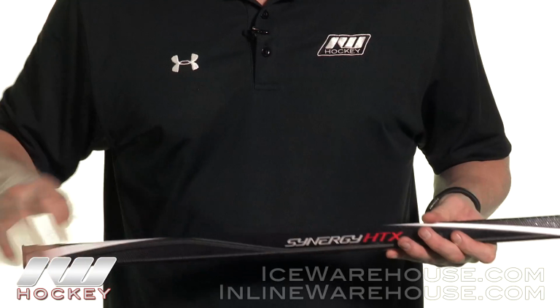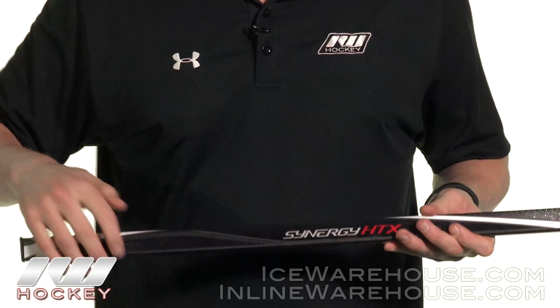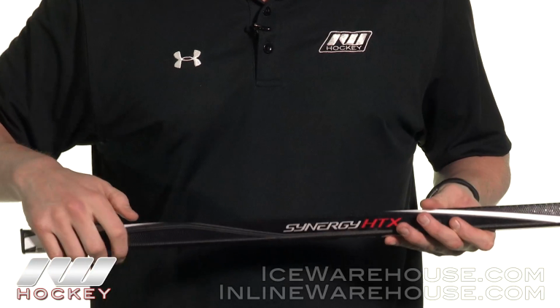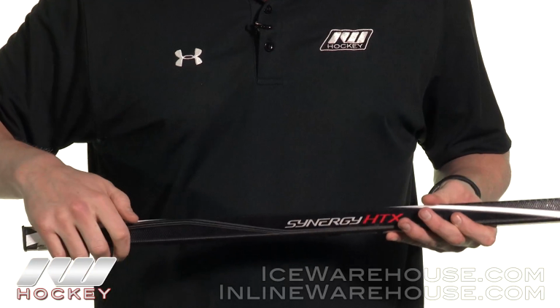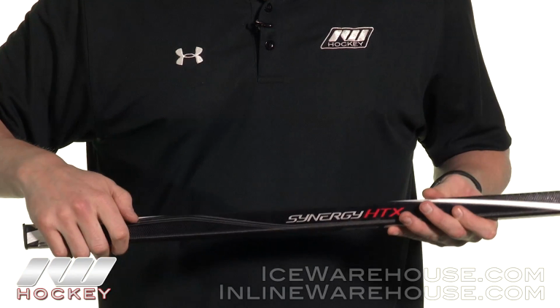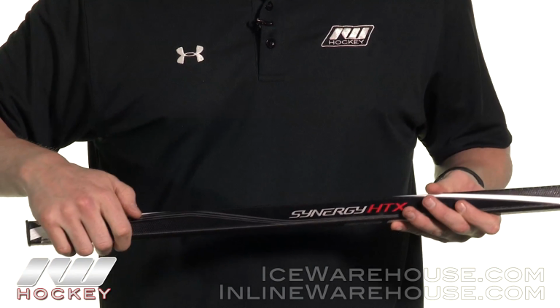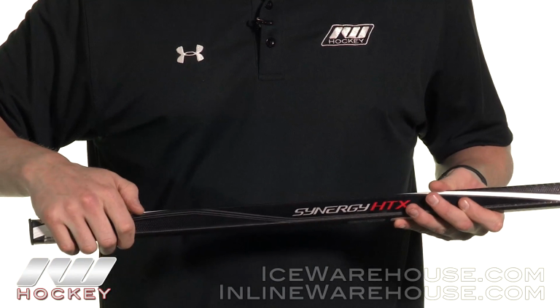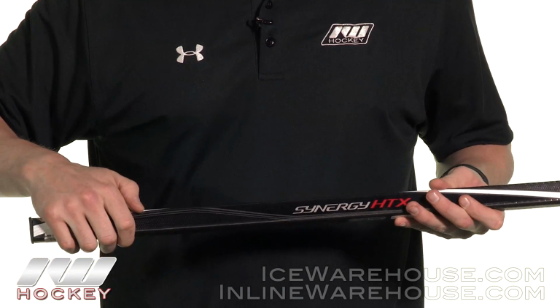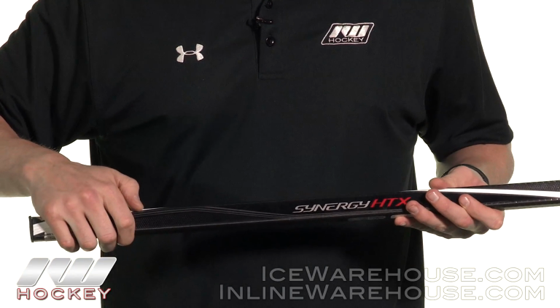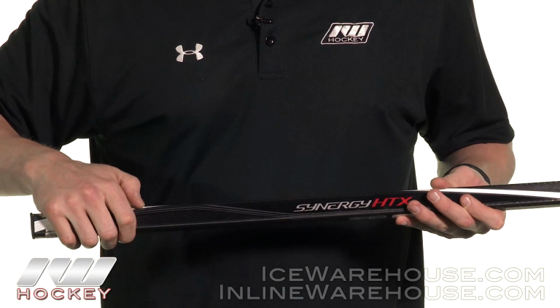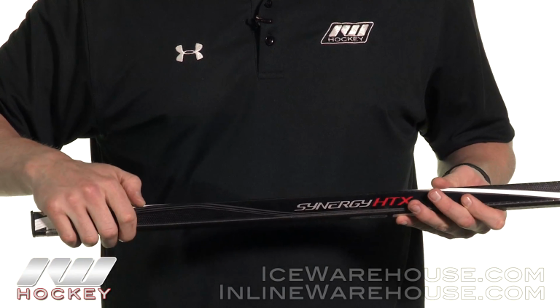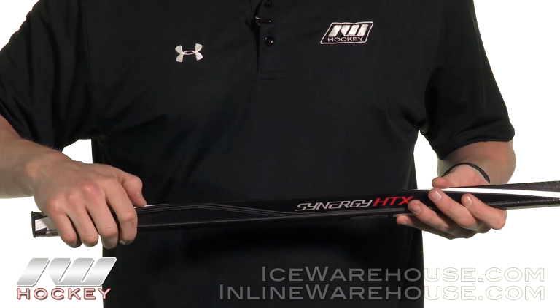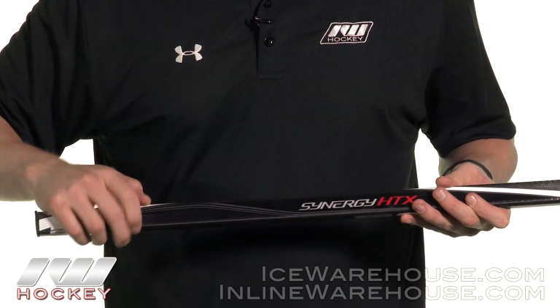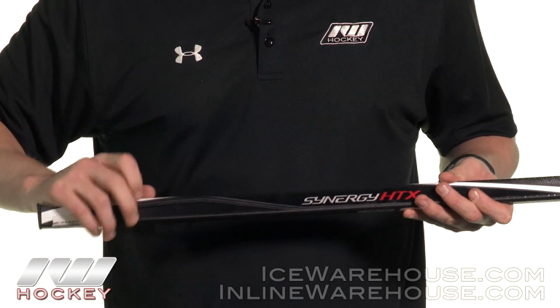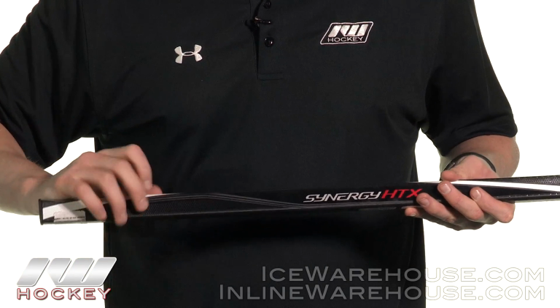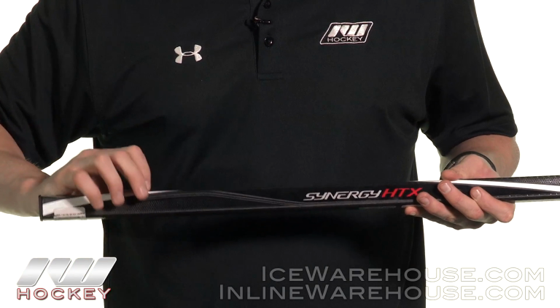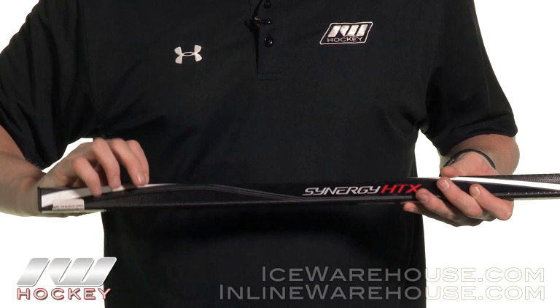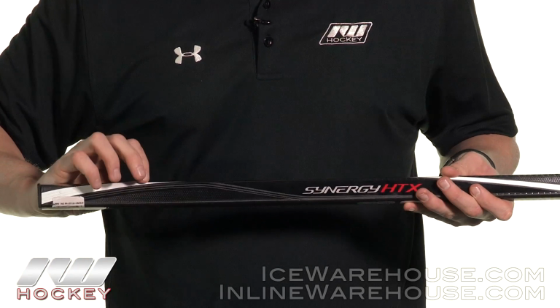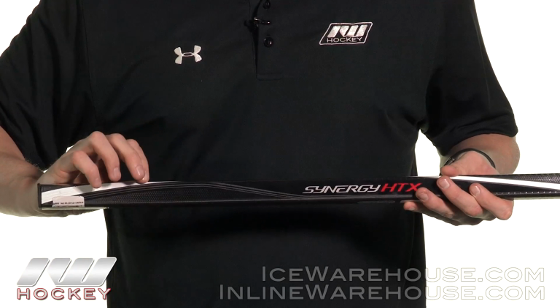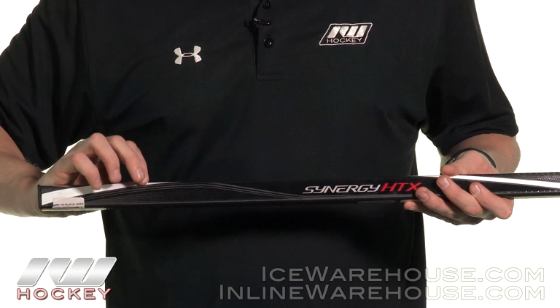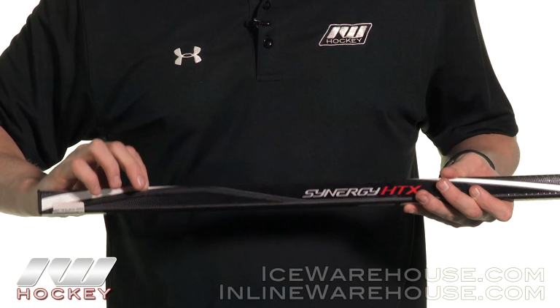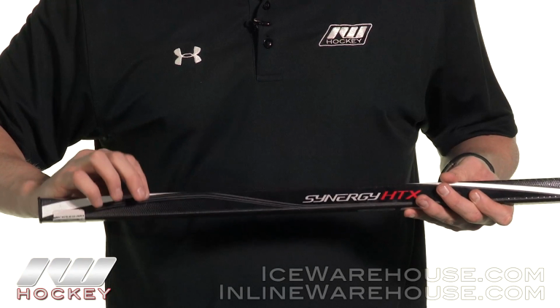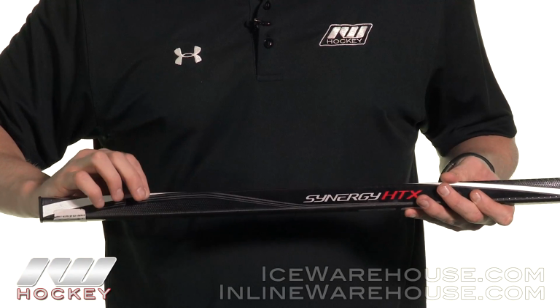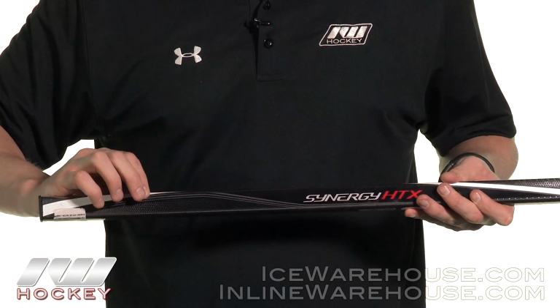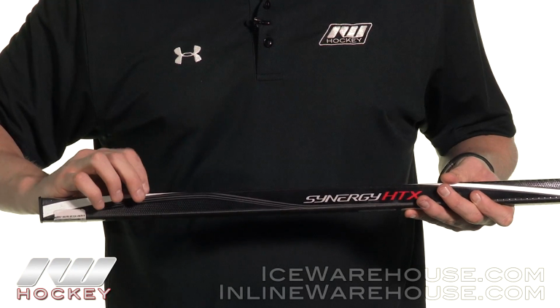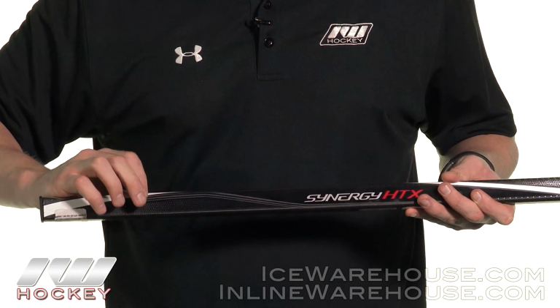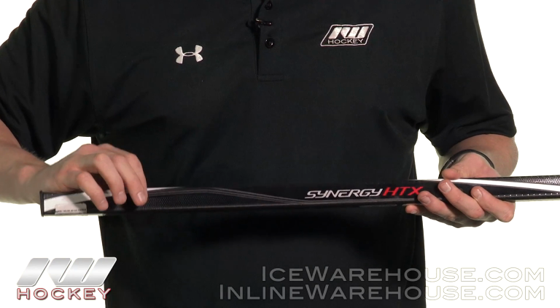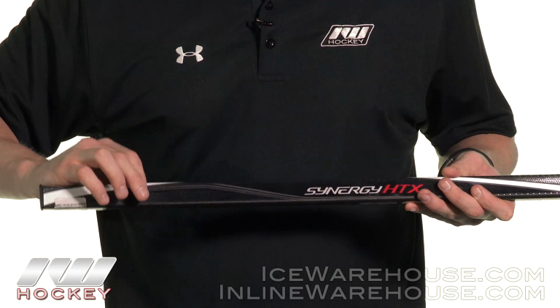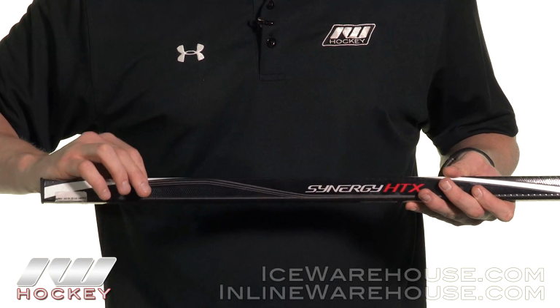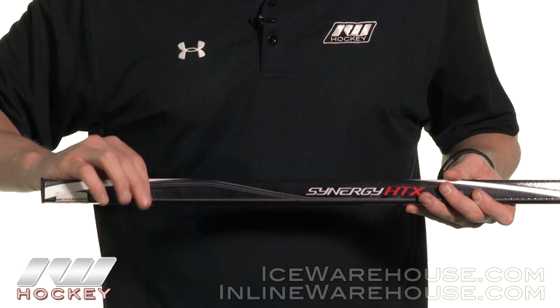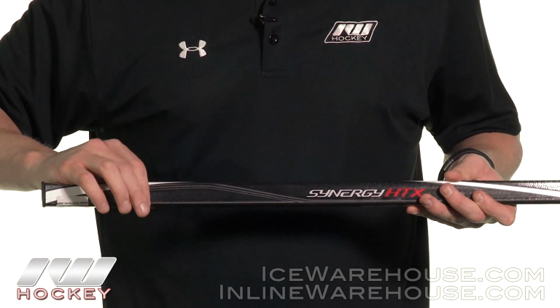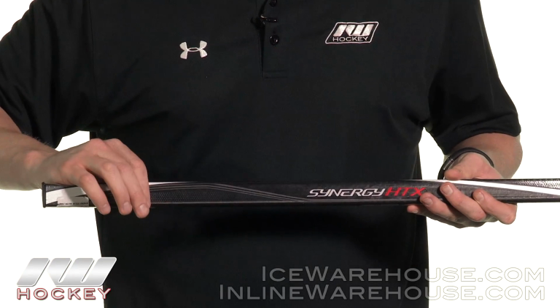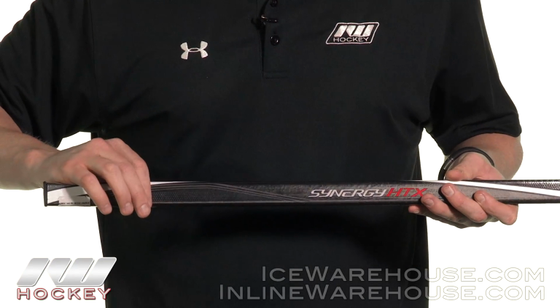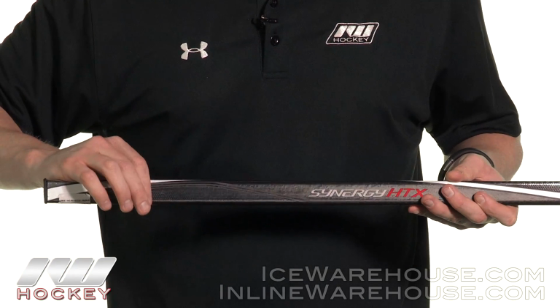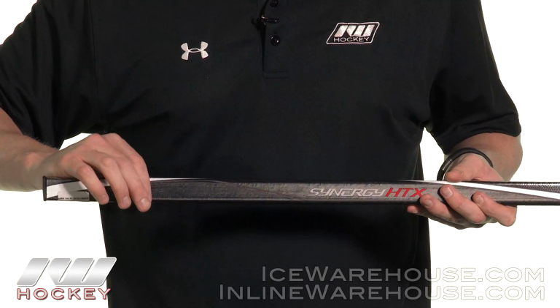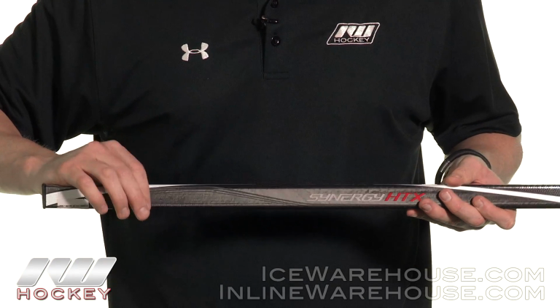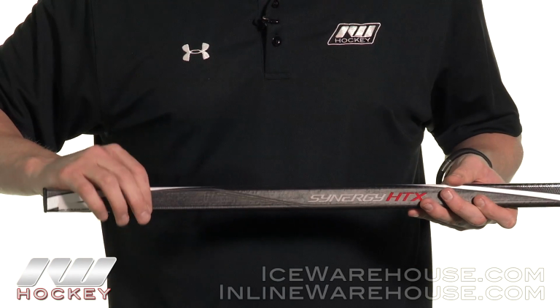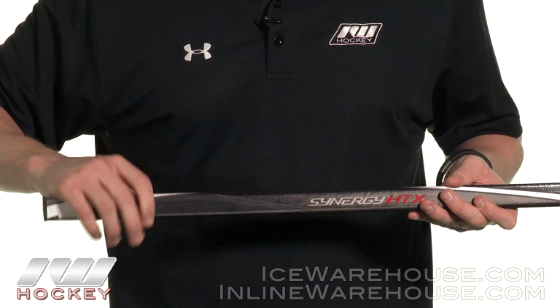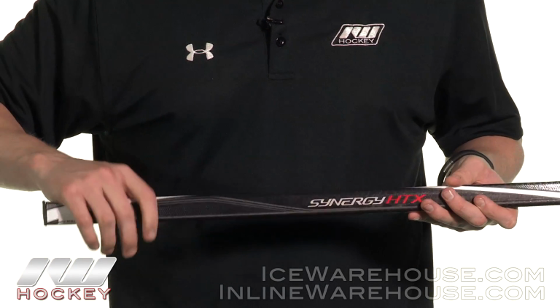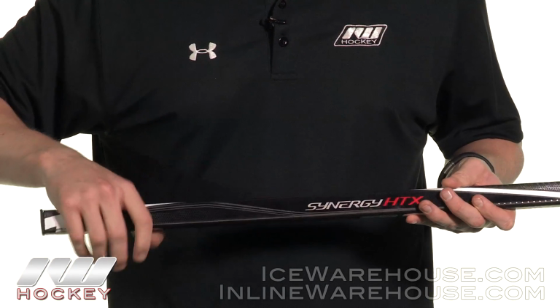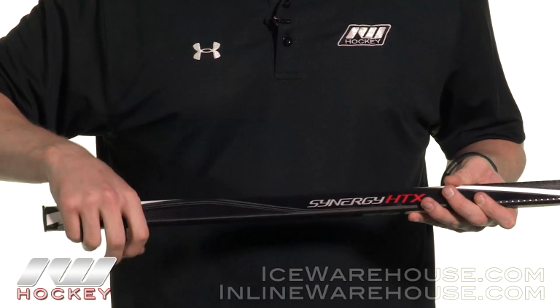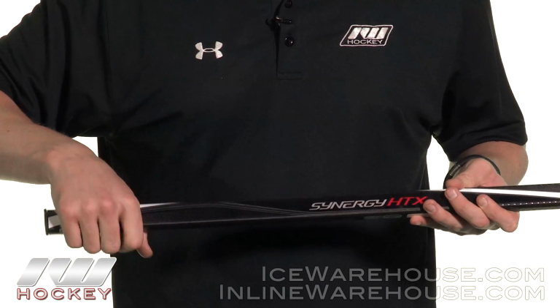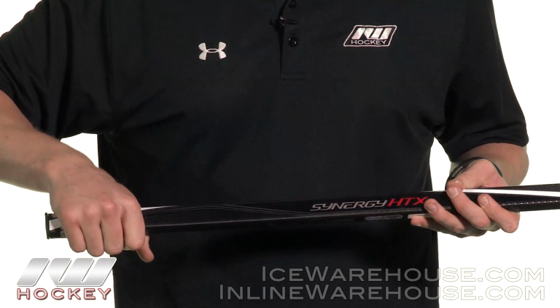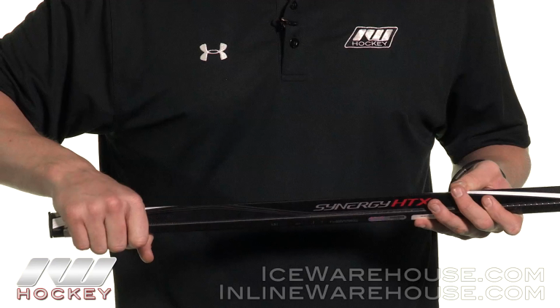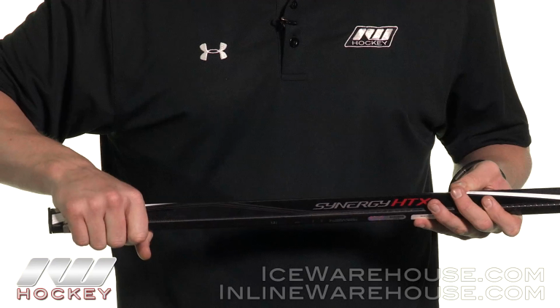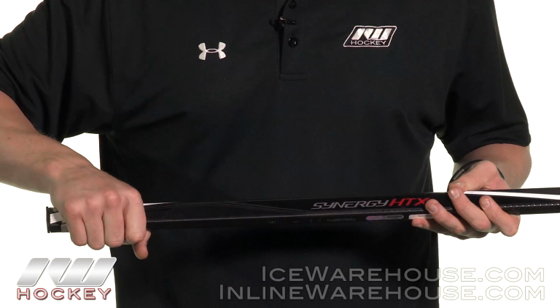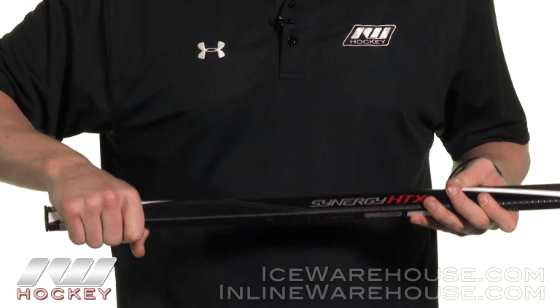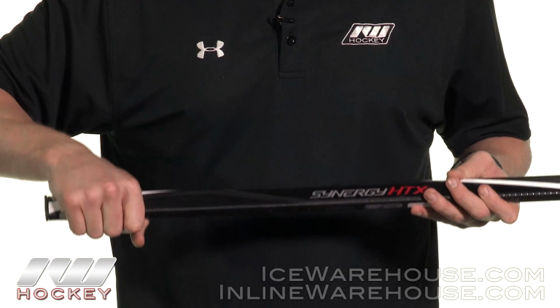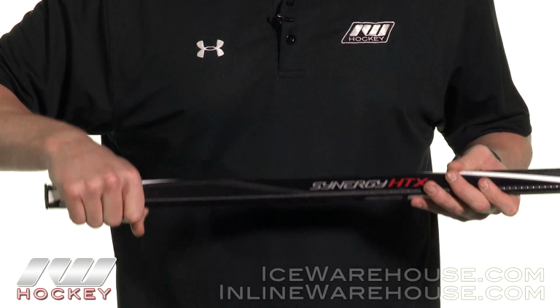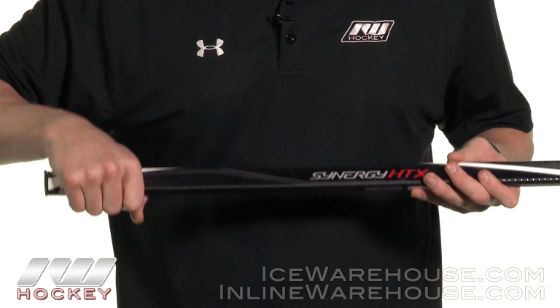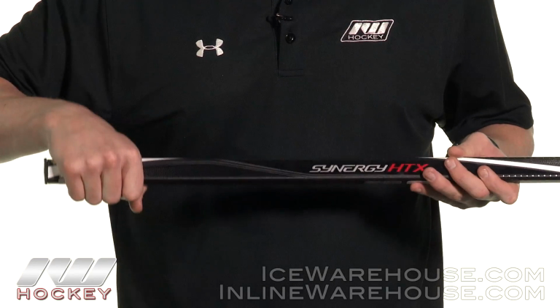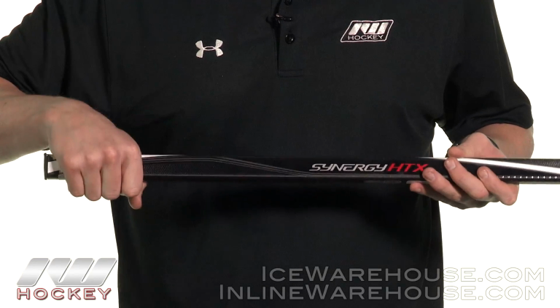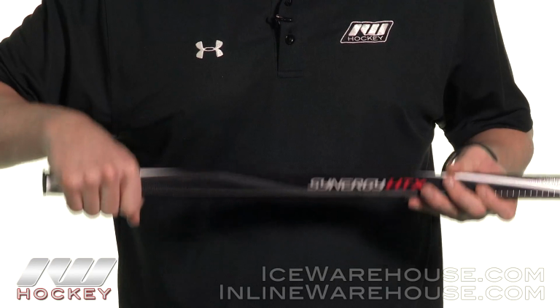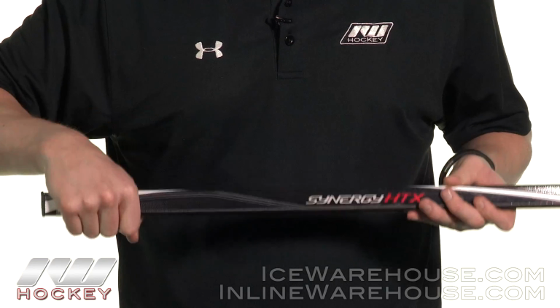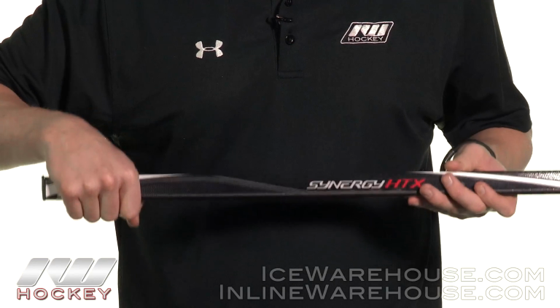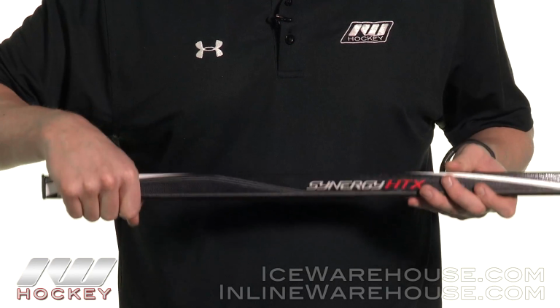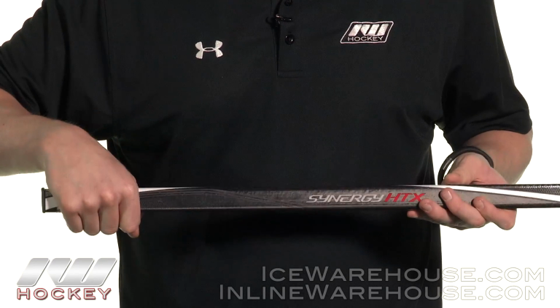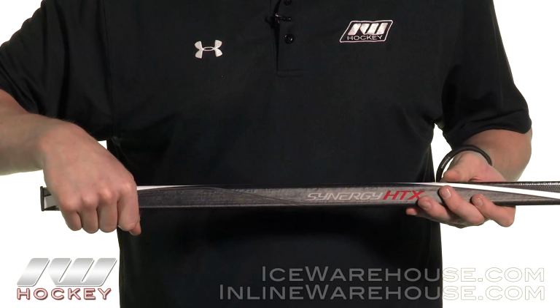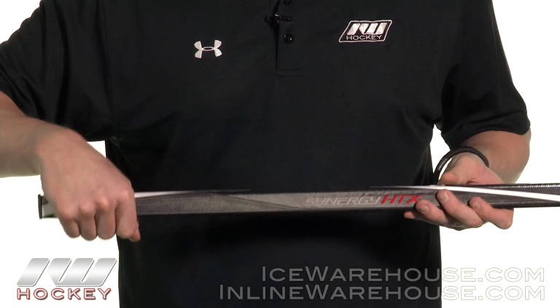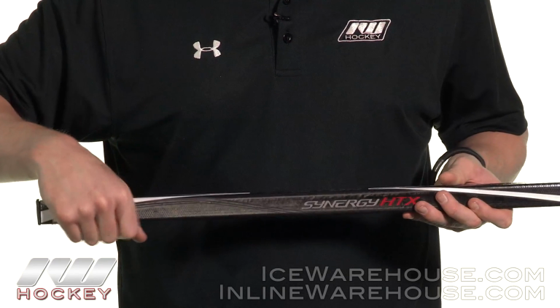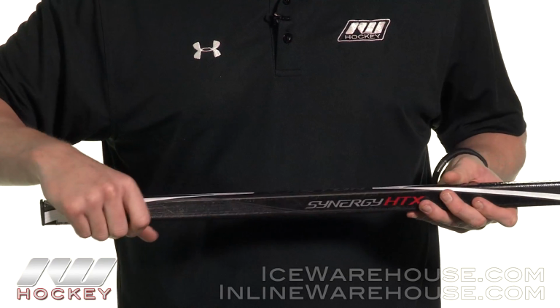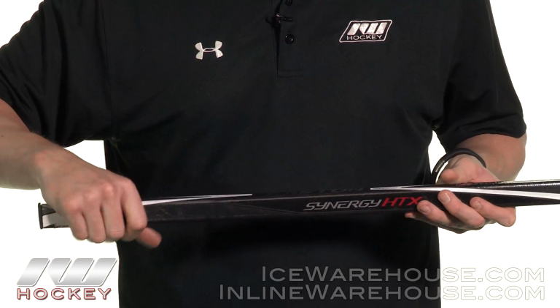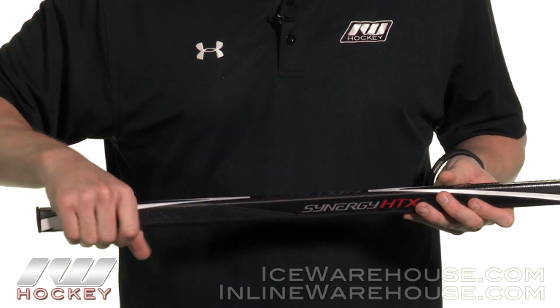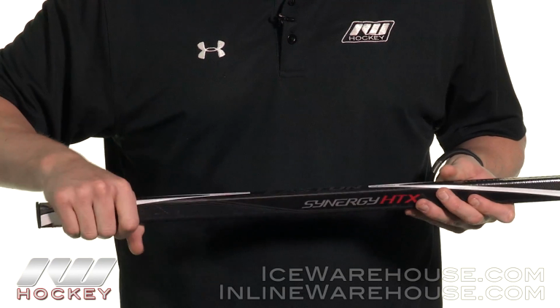Starting at the top and looking at shaft dimensions, we've got rounded corners and pretty much straight sidewalls, giving you a really nice solid lock in the hands.